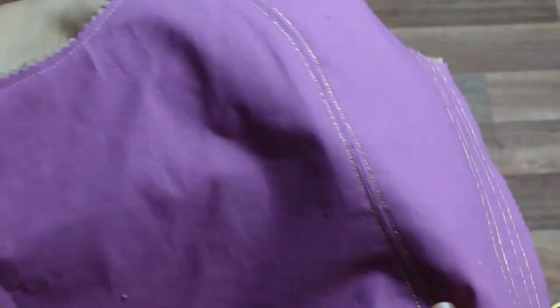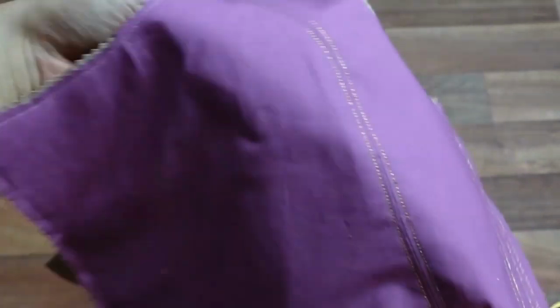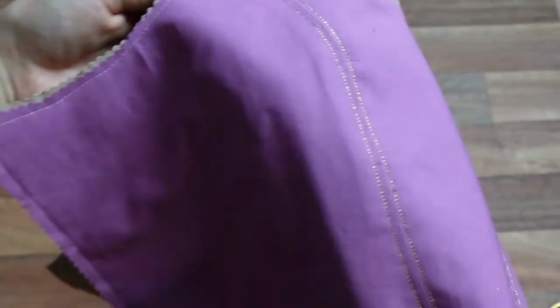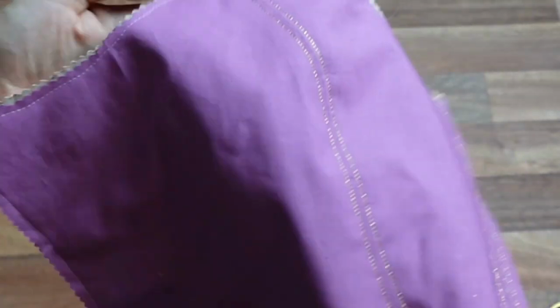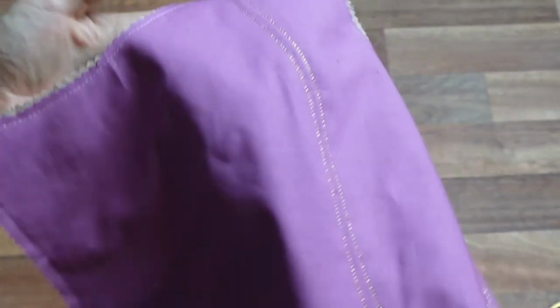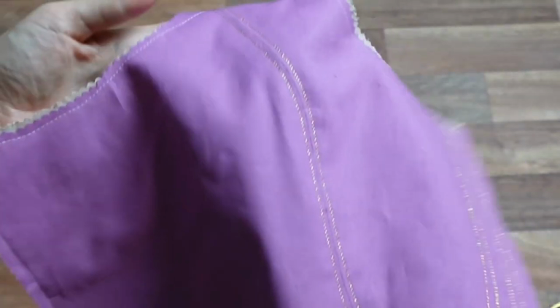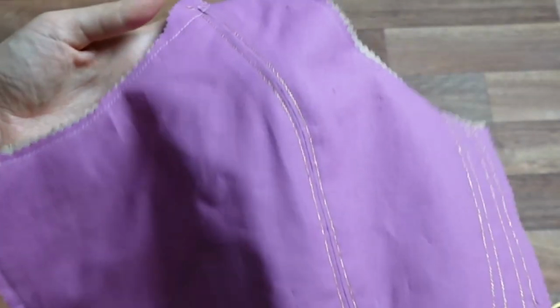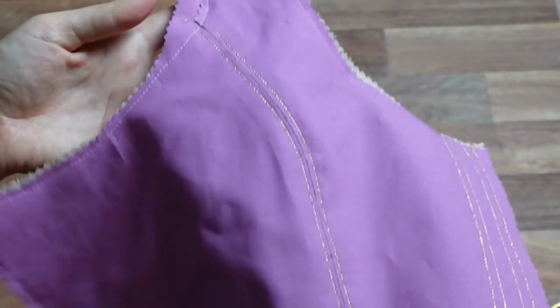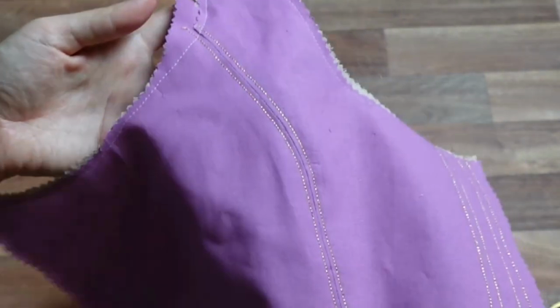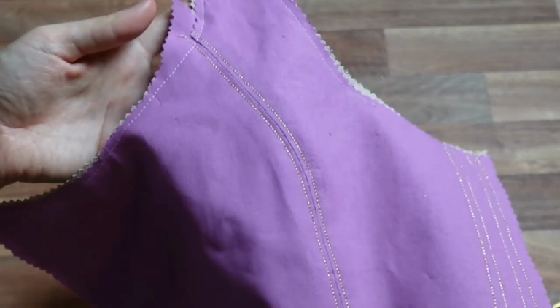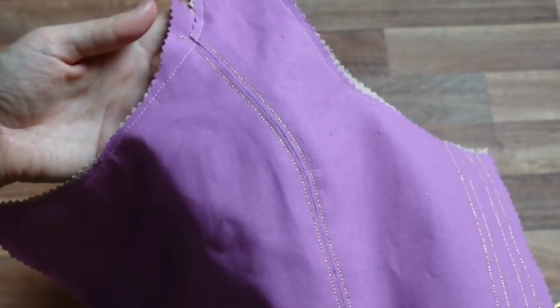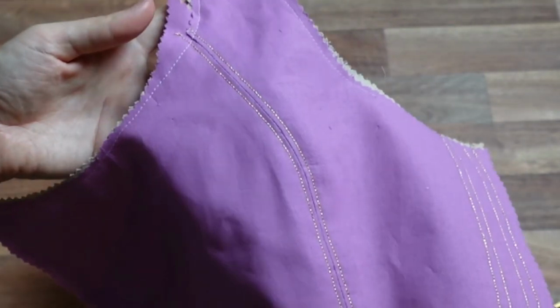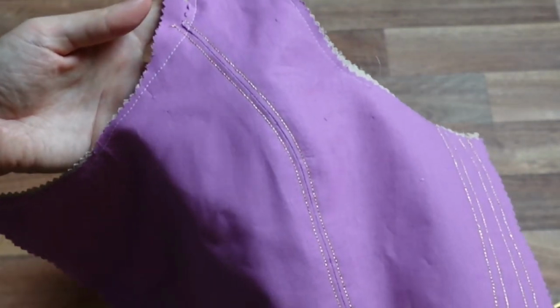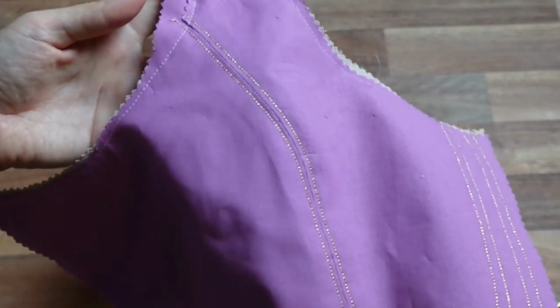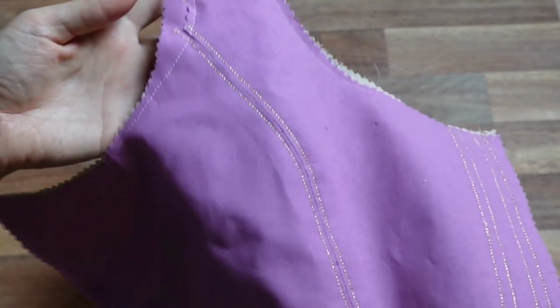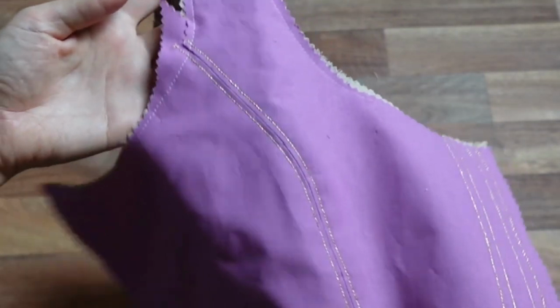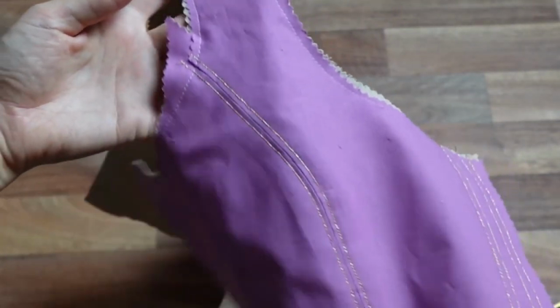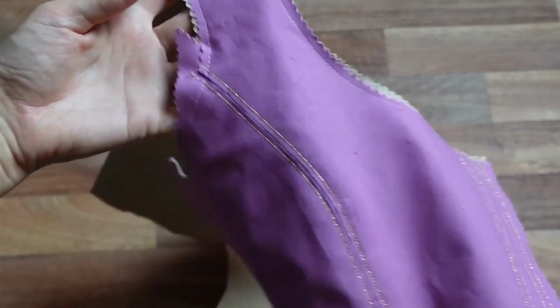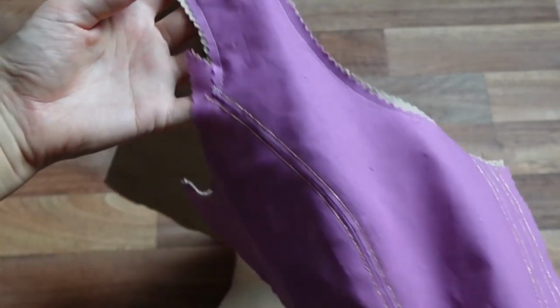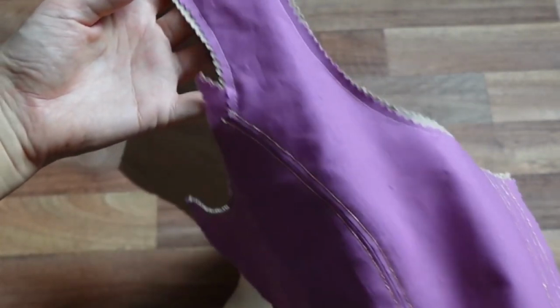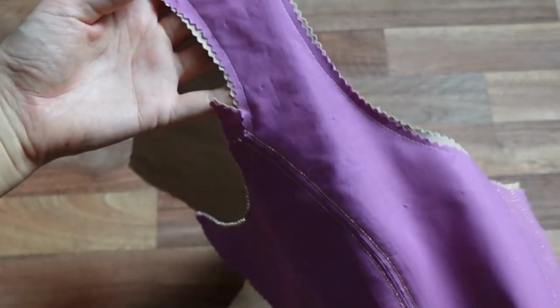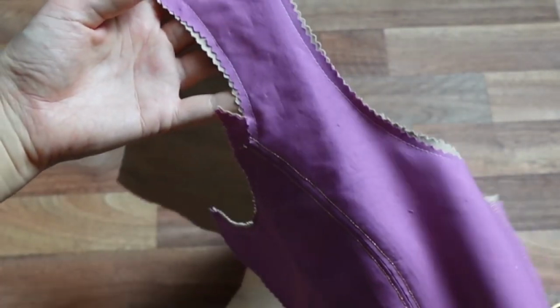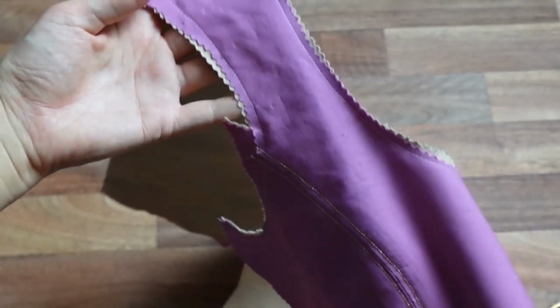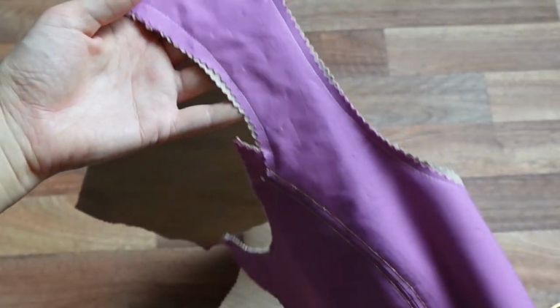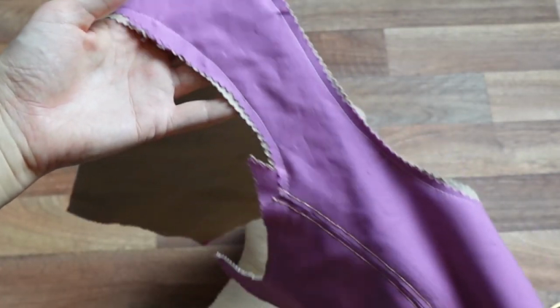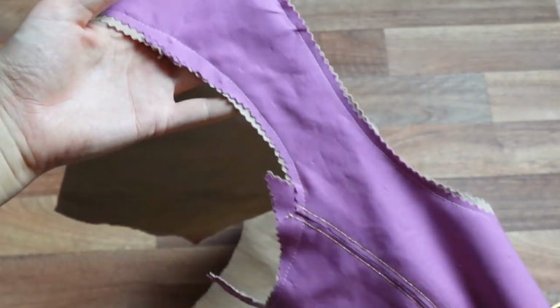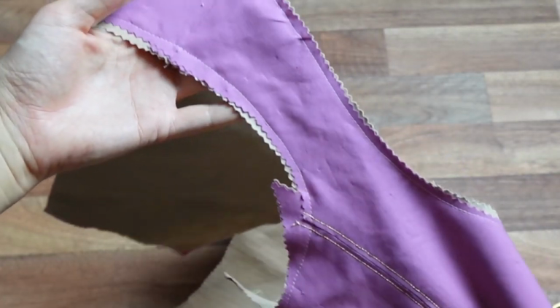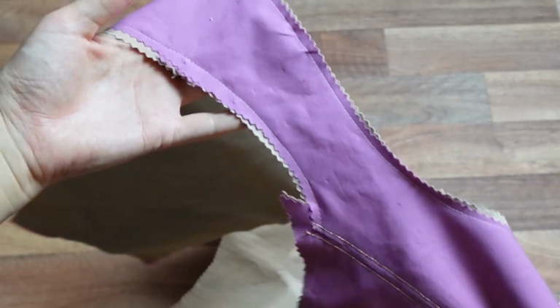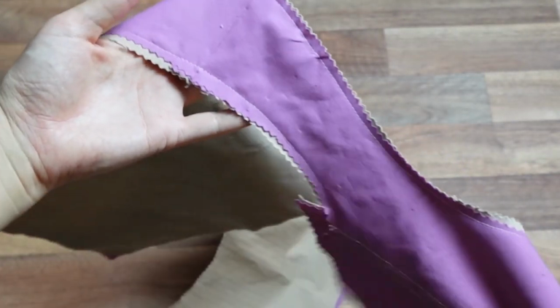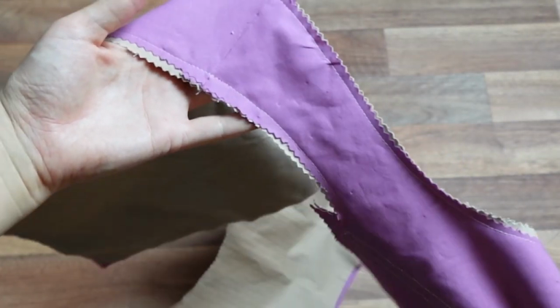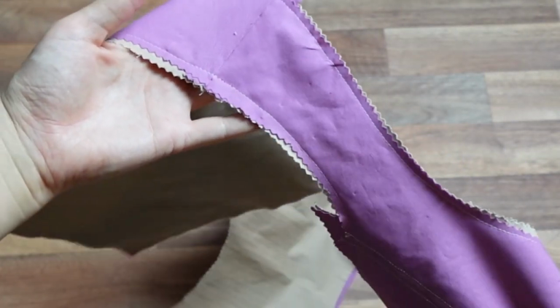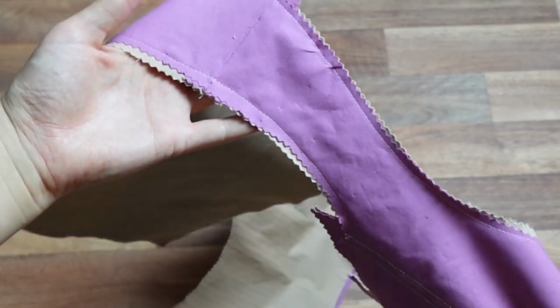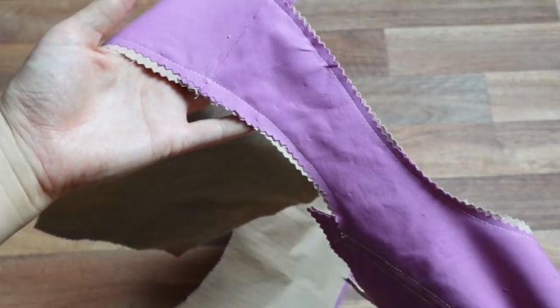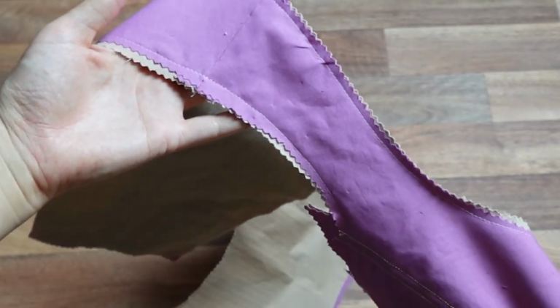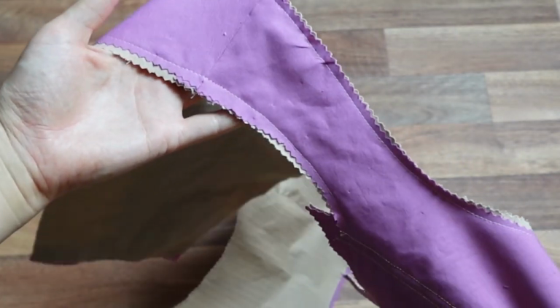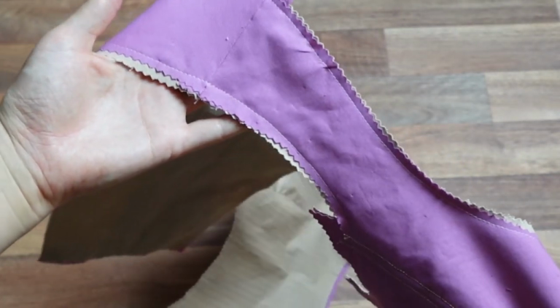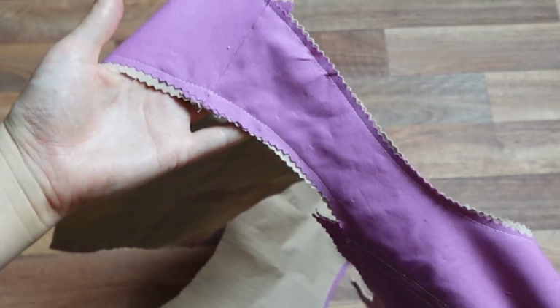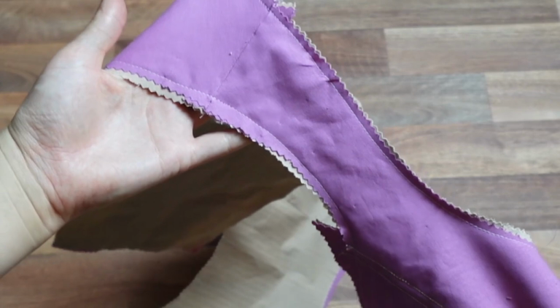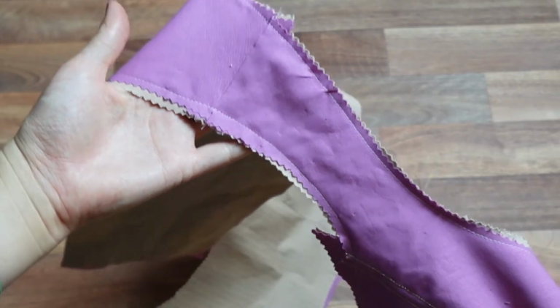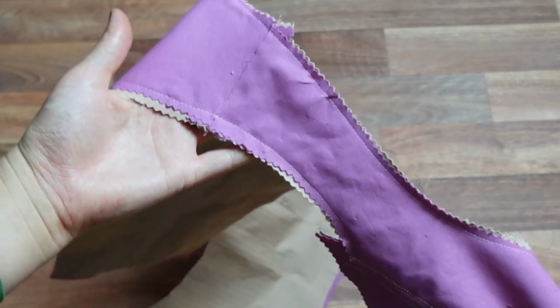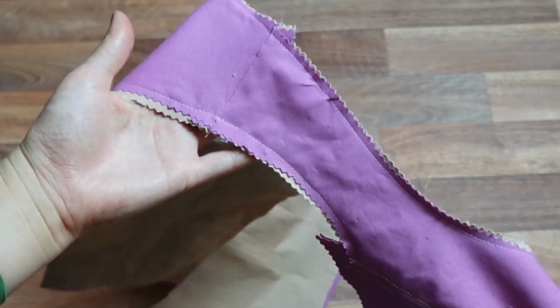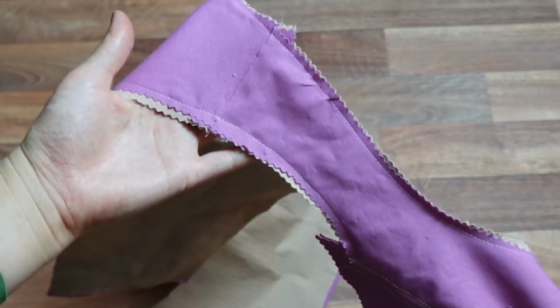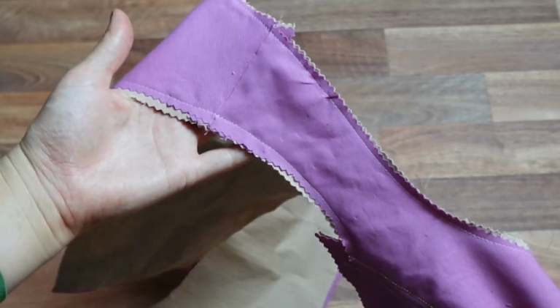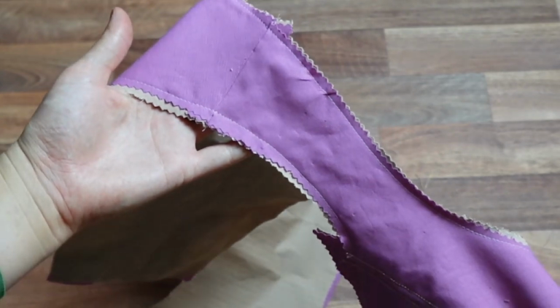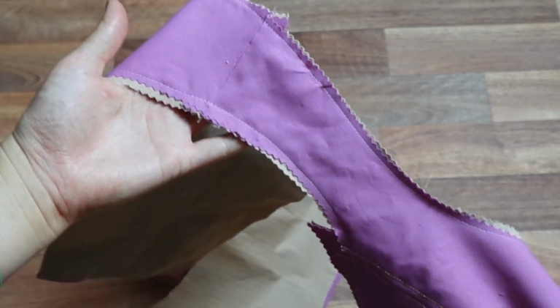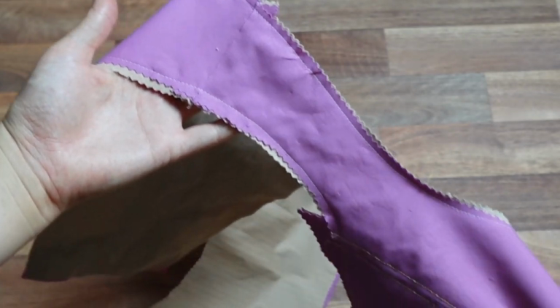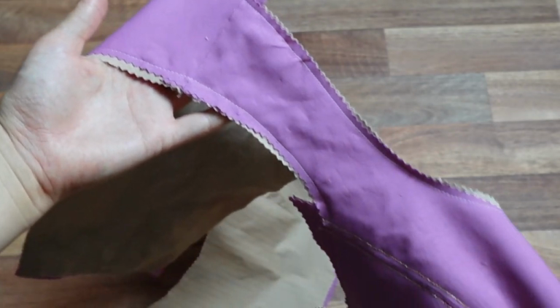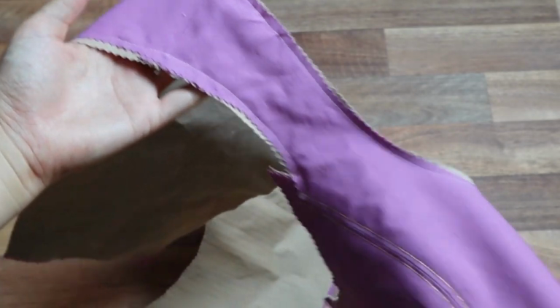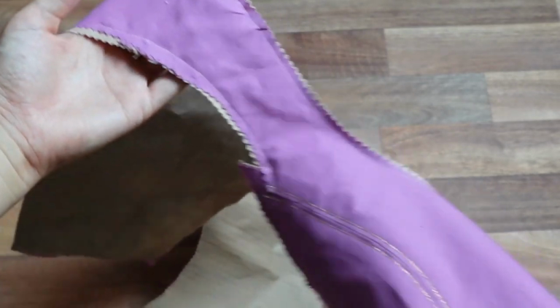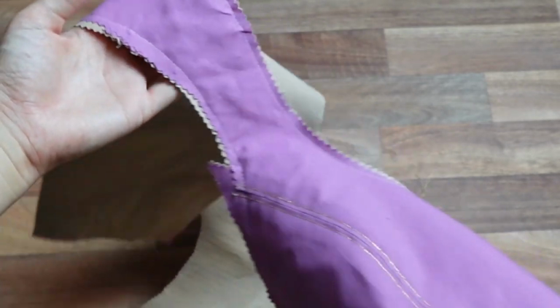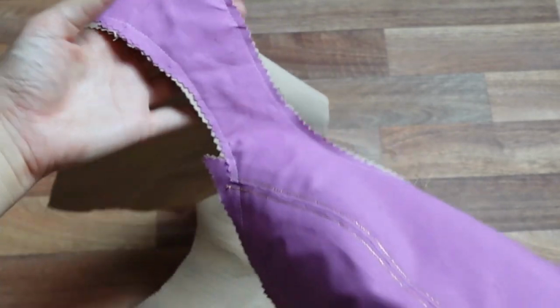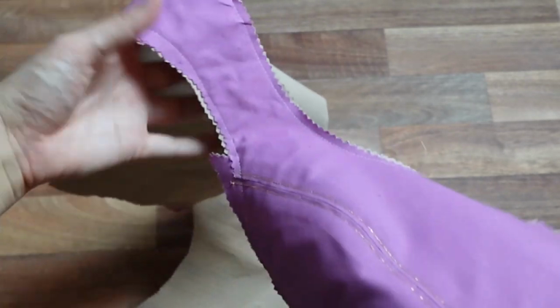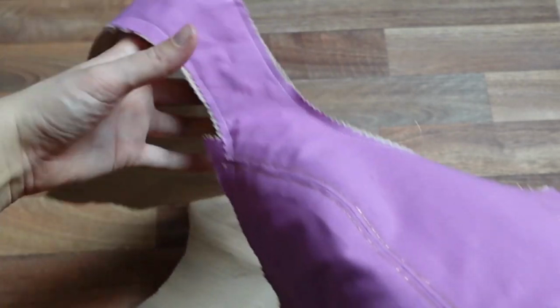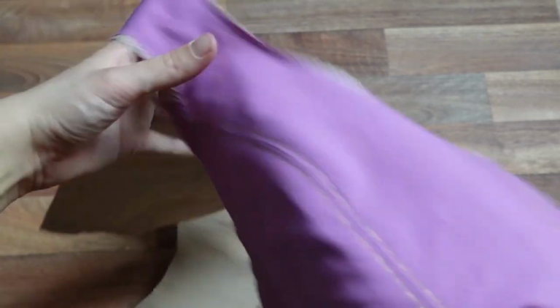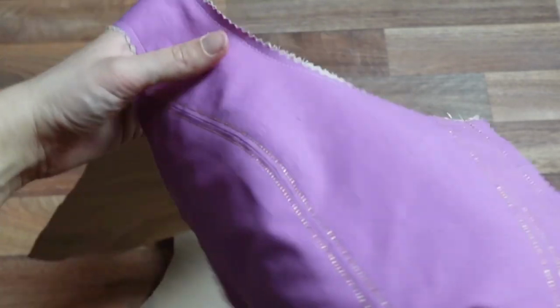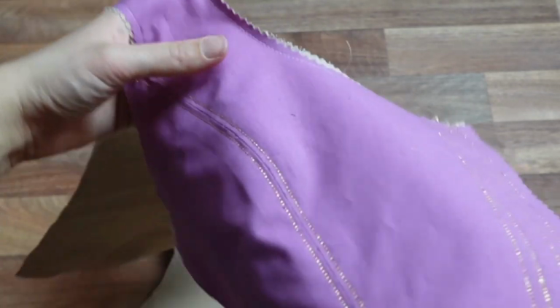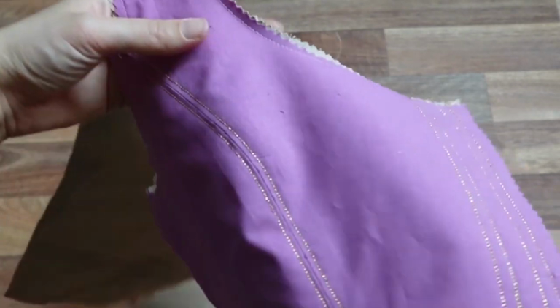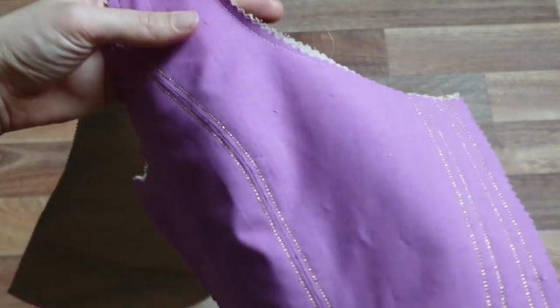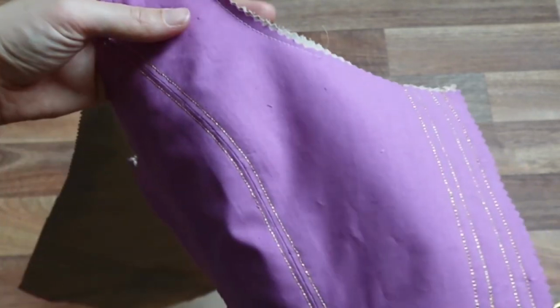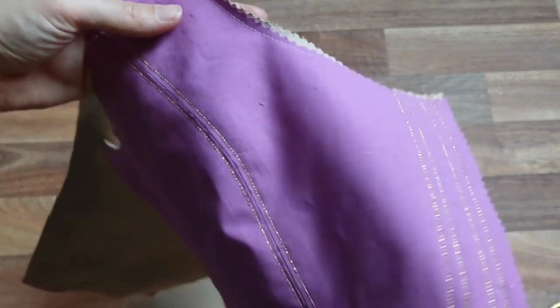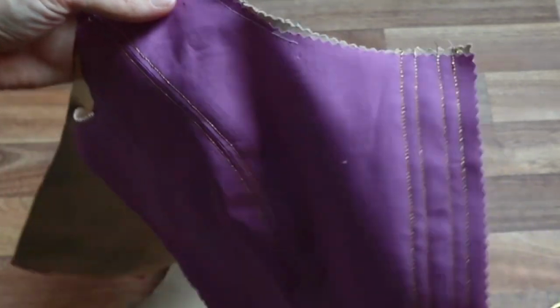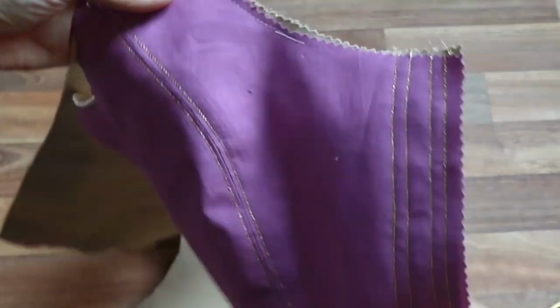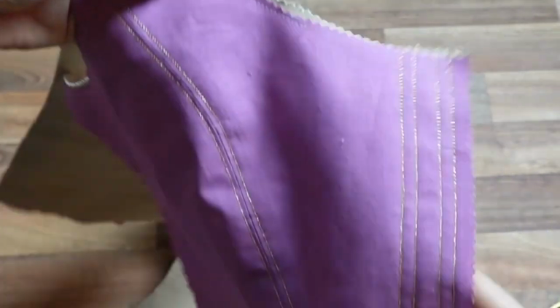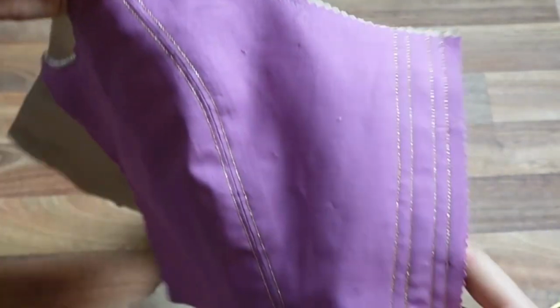Once the boning sections are in place, I'm going to baste all around the raw edges, leaving the boning channels open at both ends.